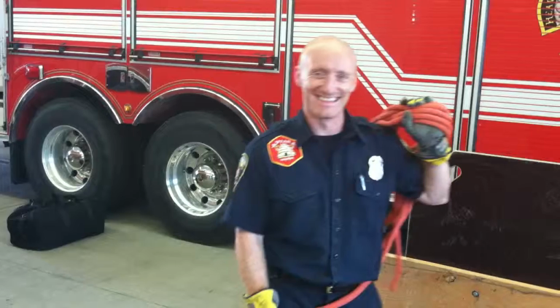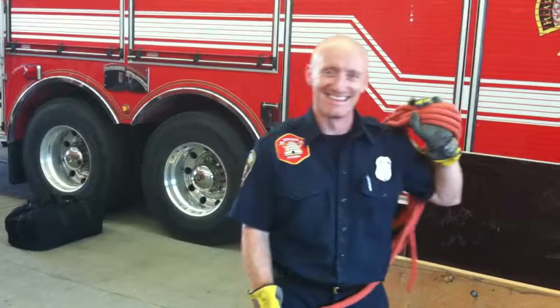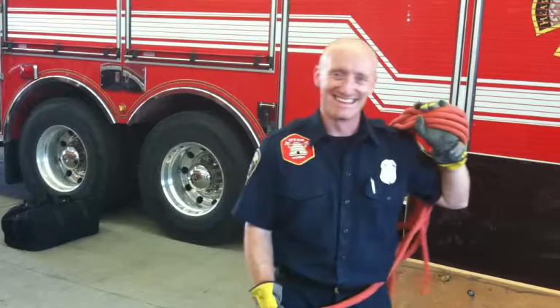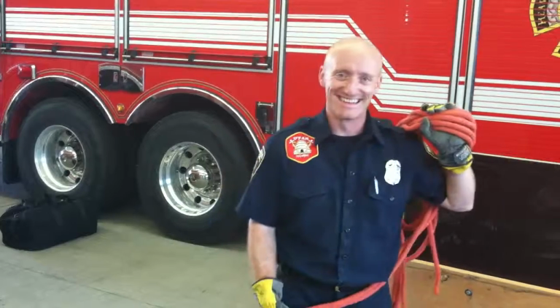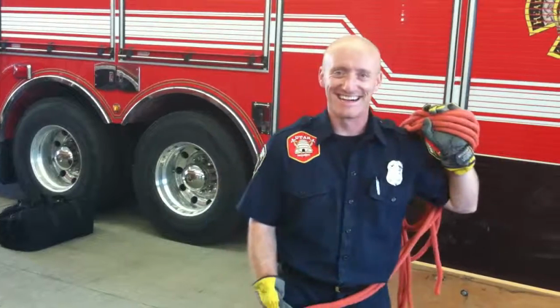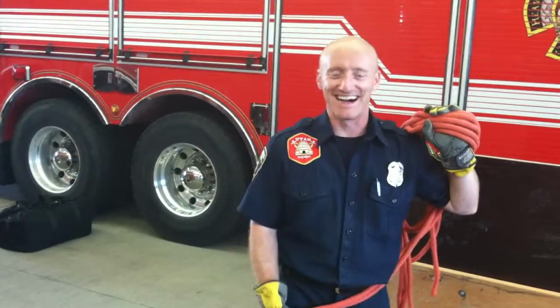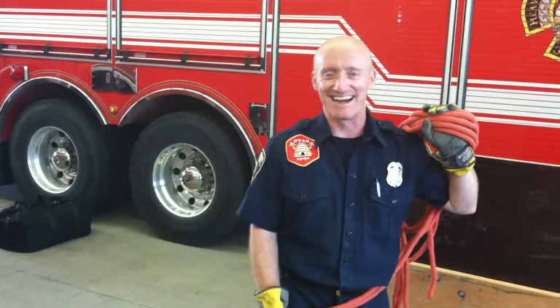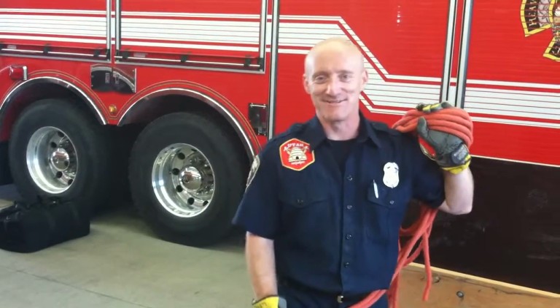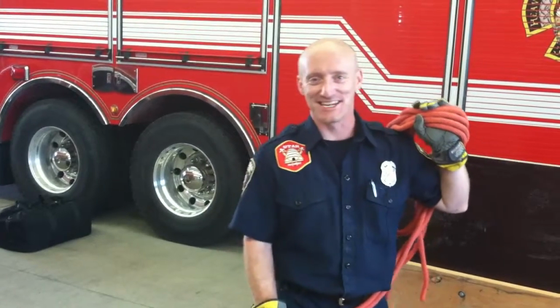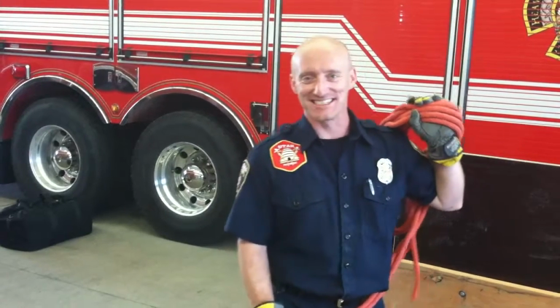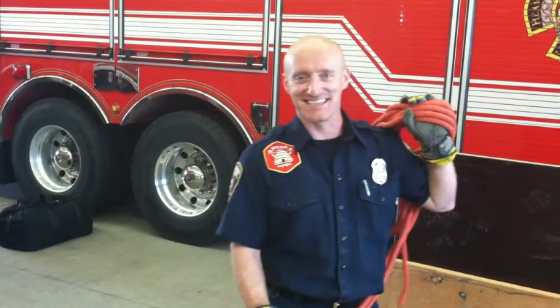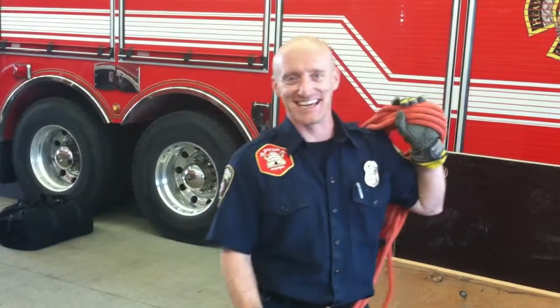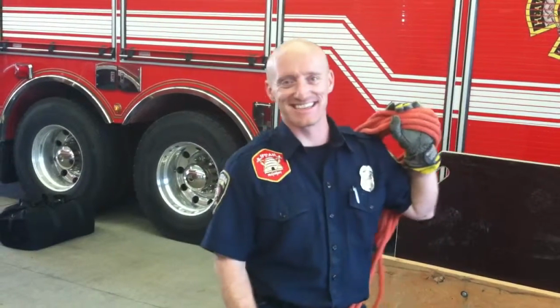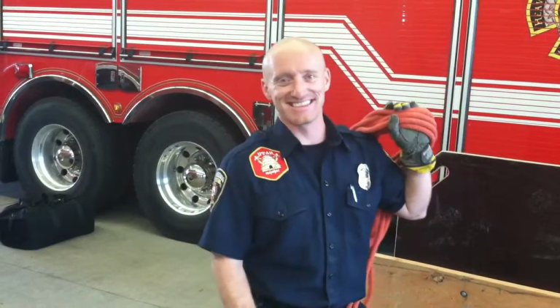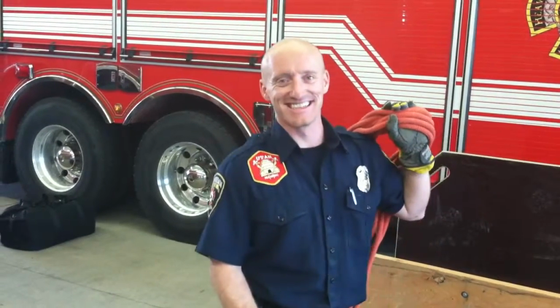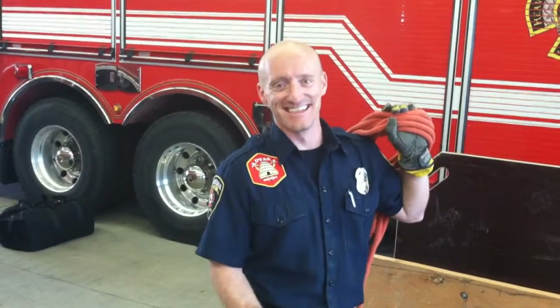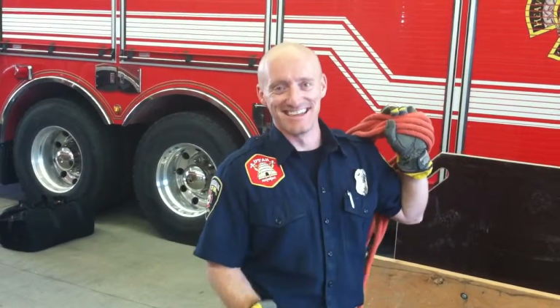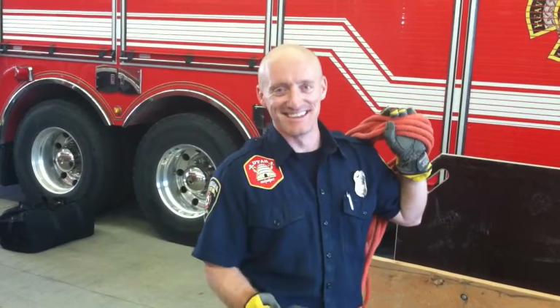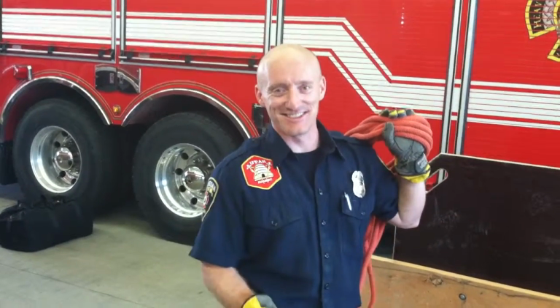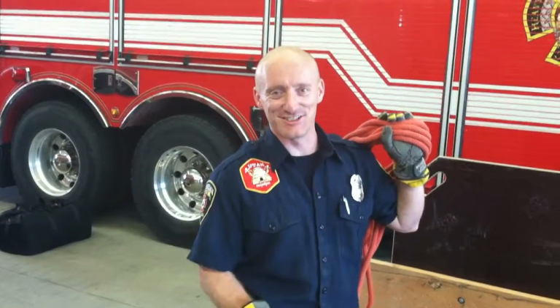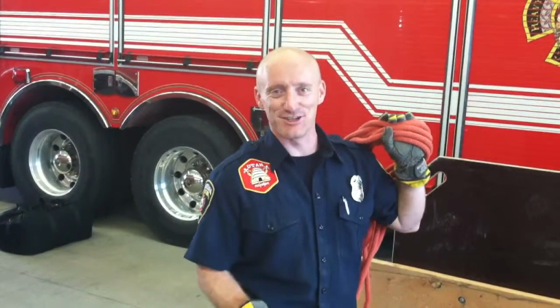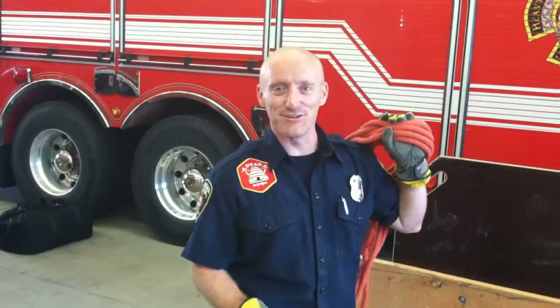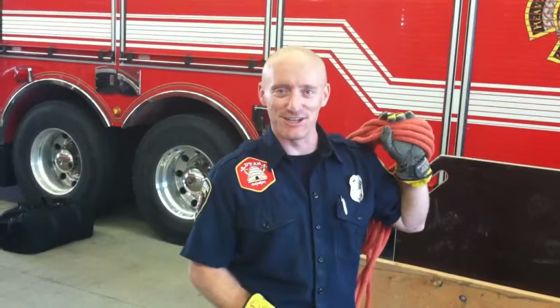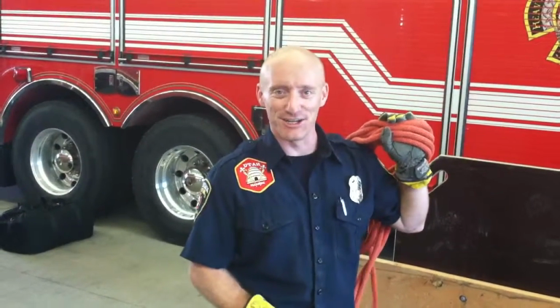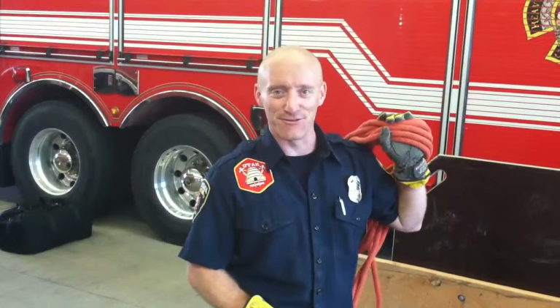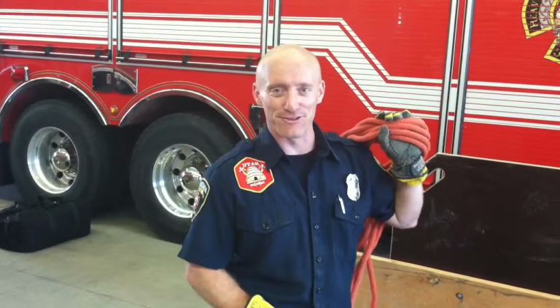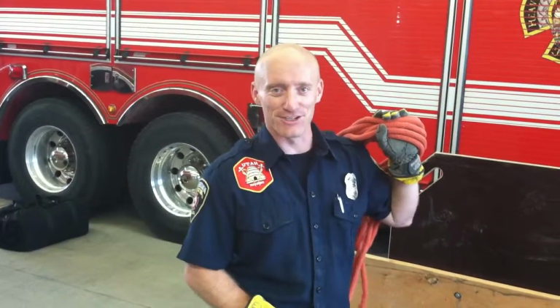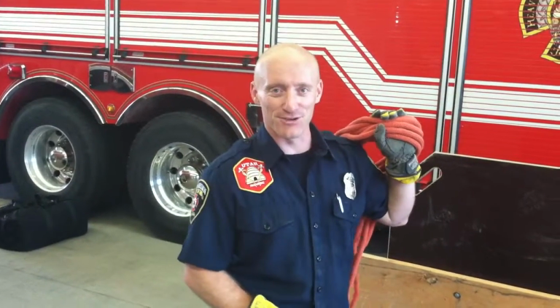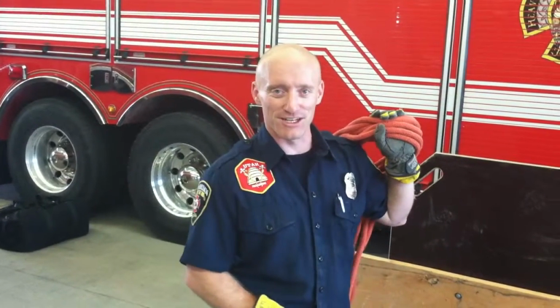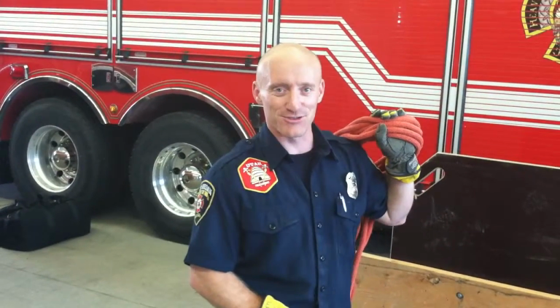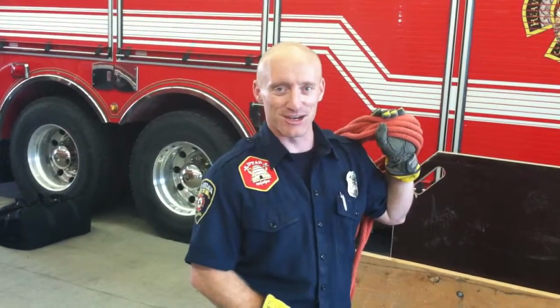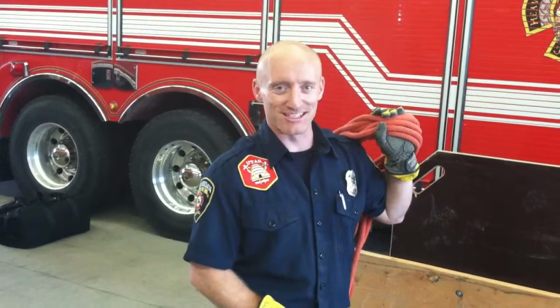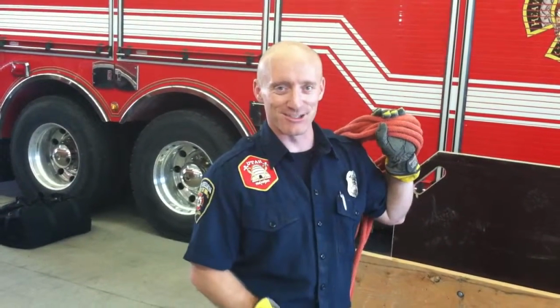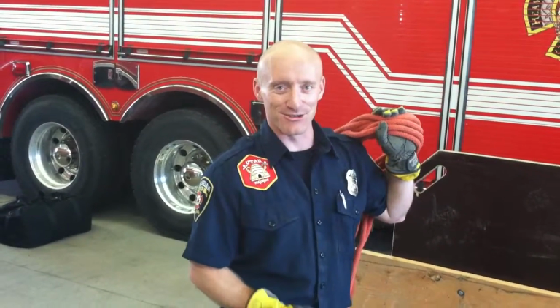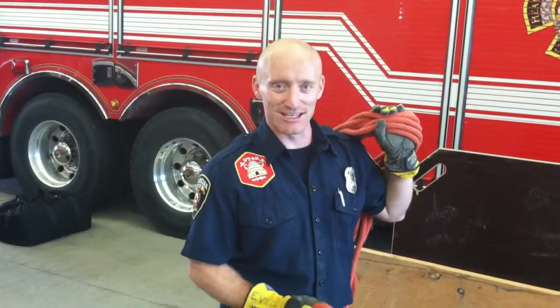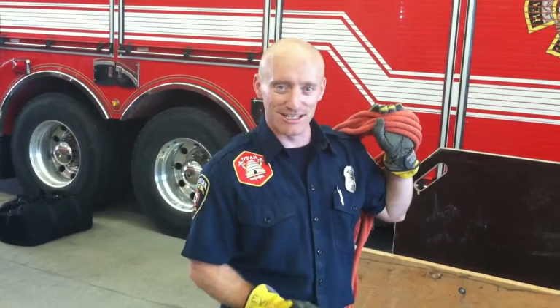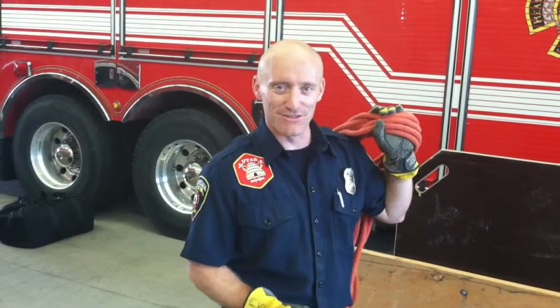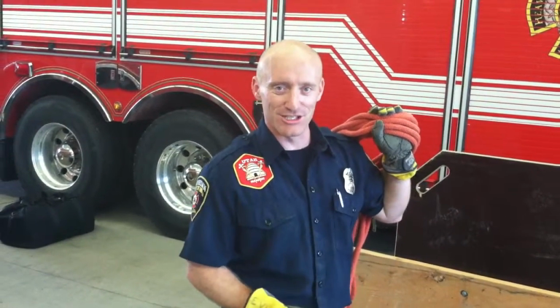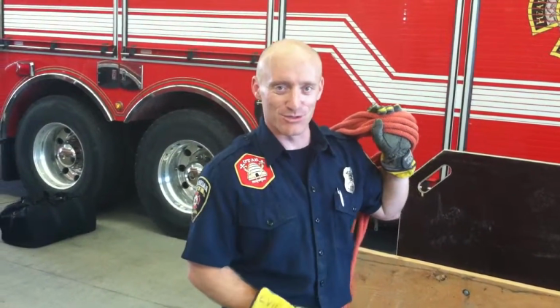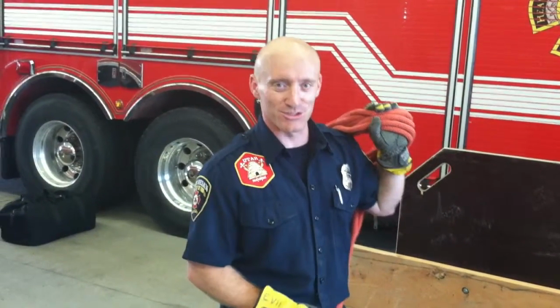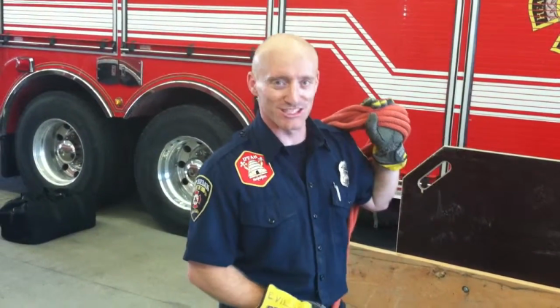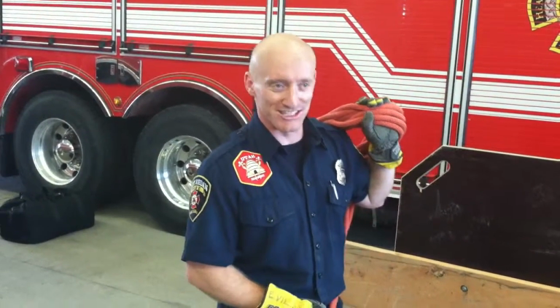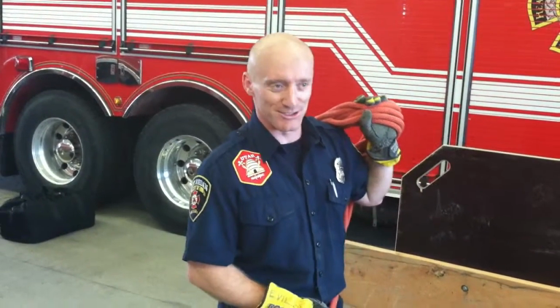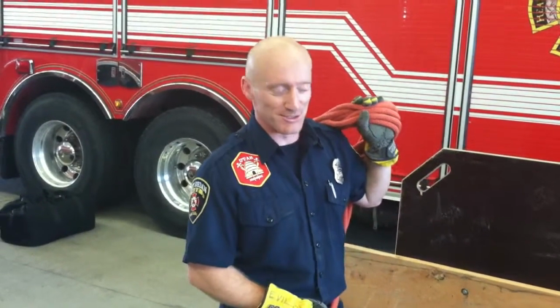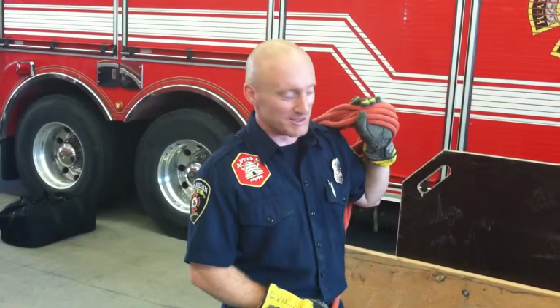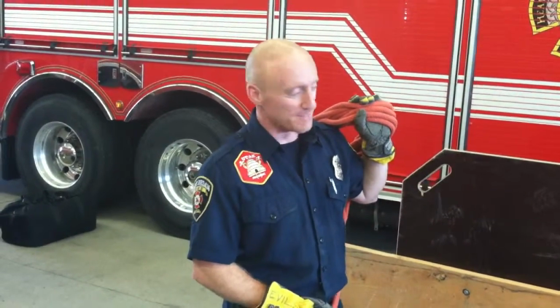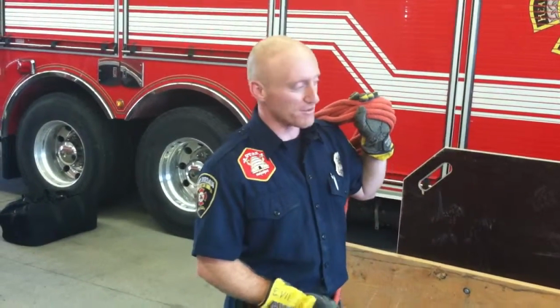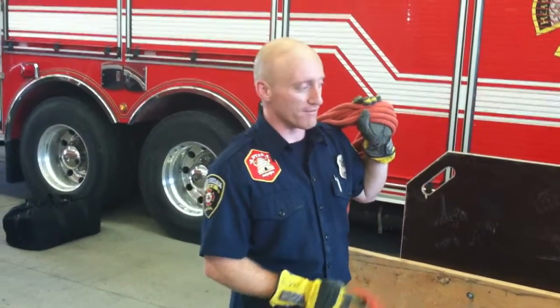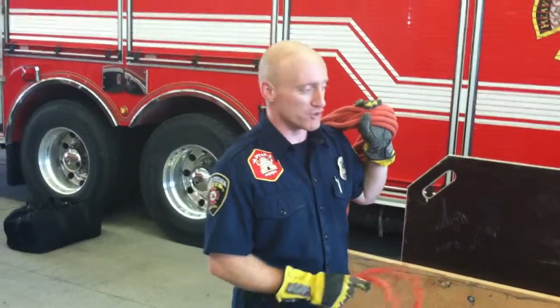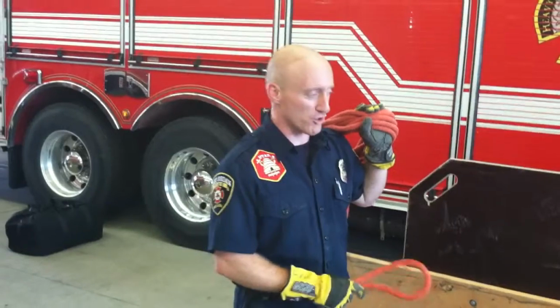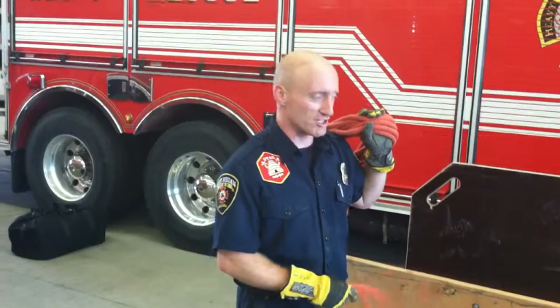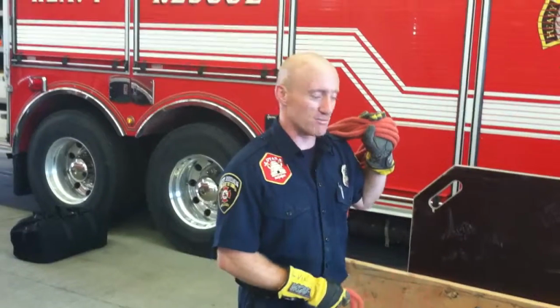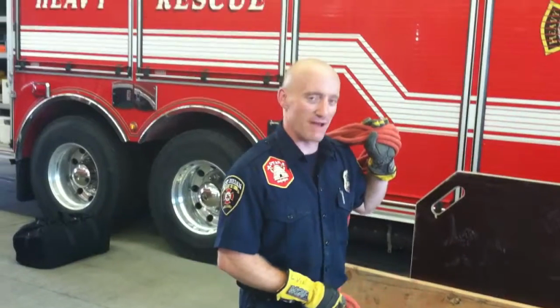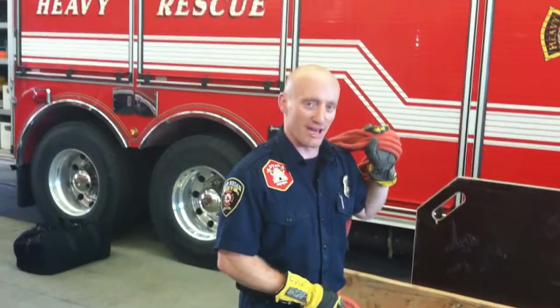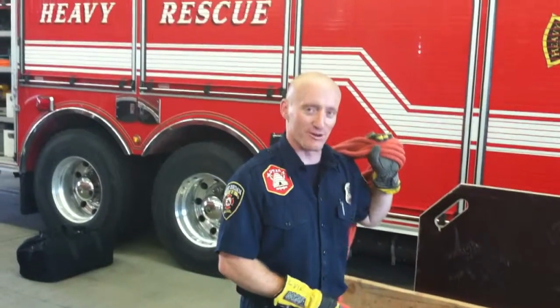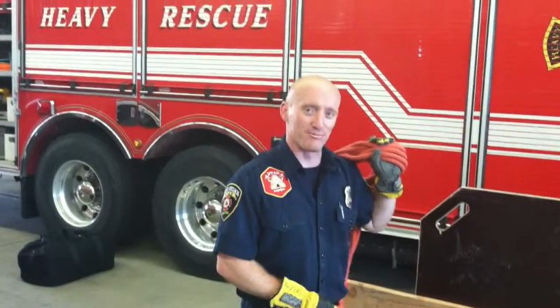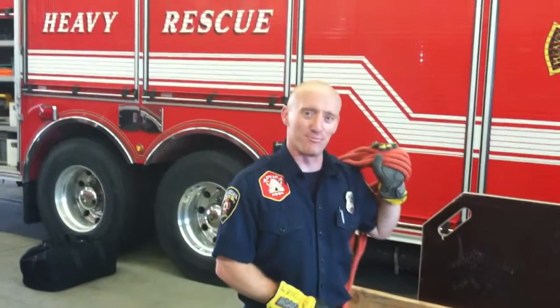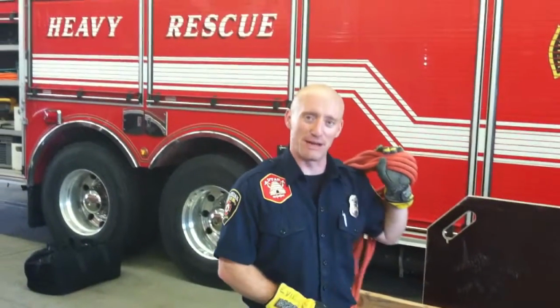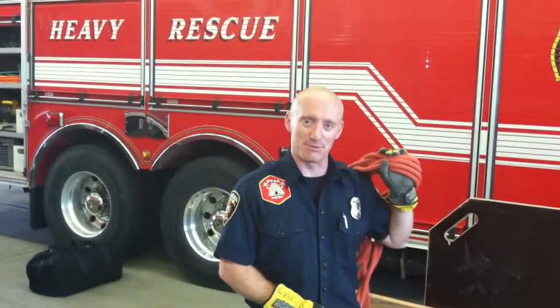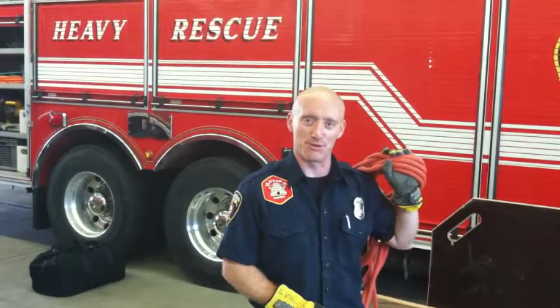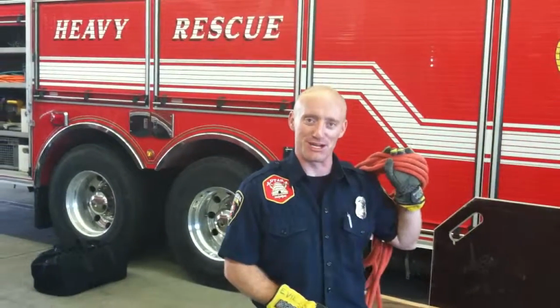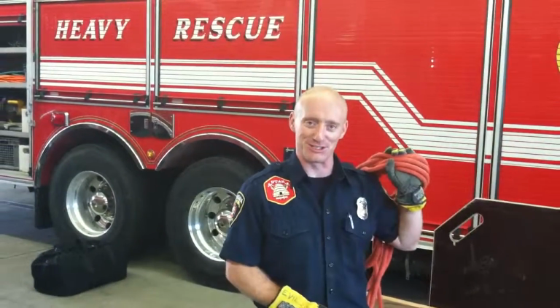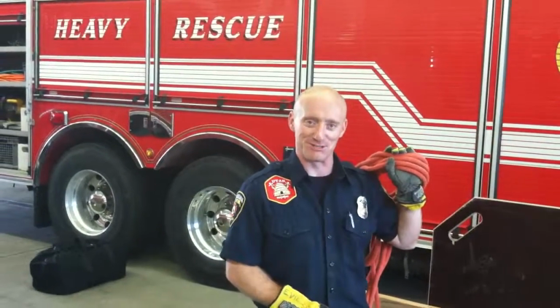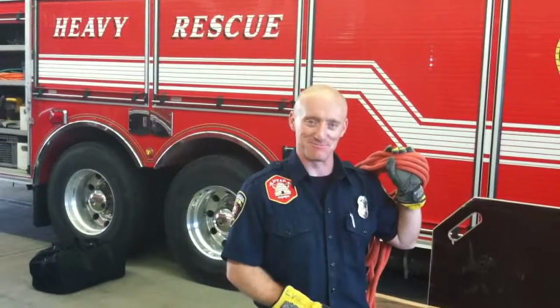Hi, I'm Jason Hankins. This is your video for the Trench Rescue Individual Skill of Trench Panel Preparation.